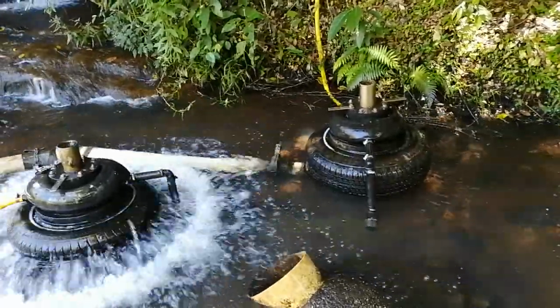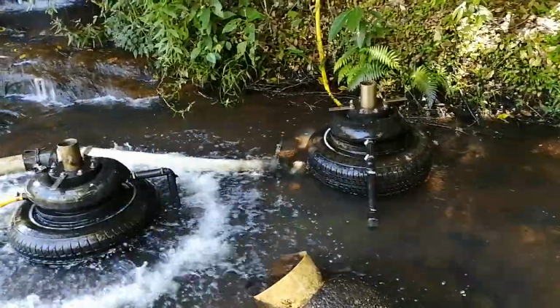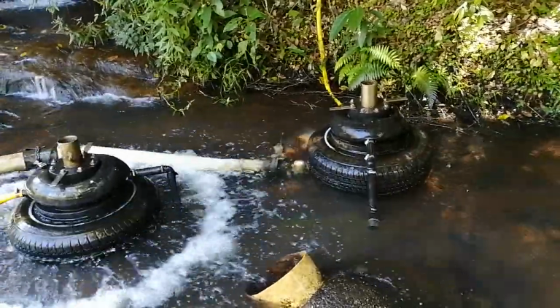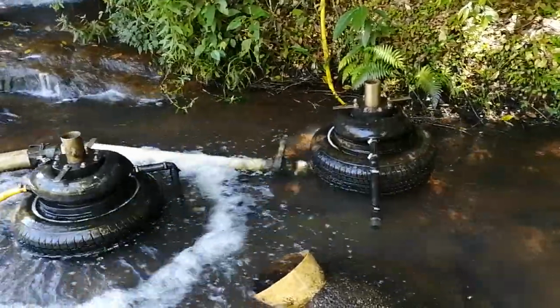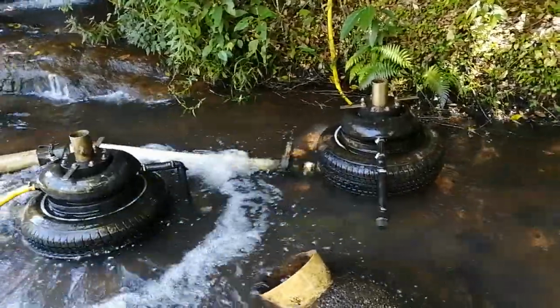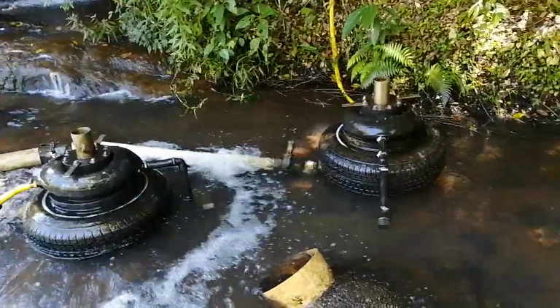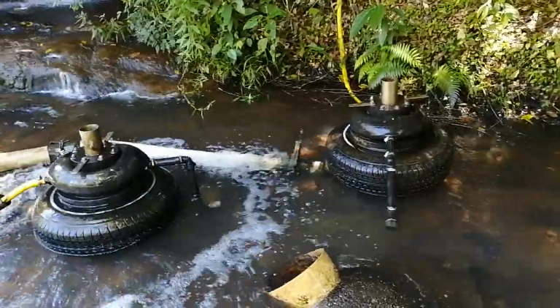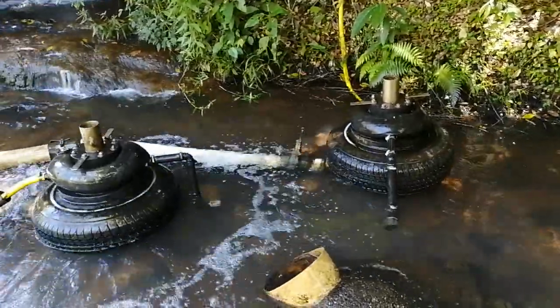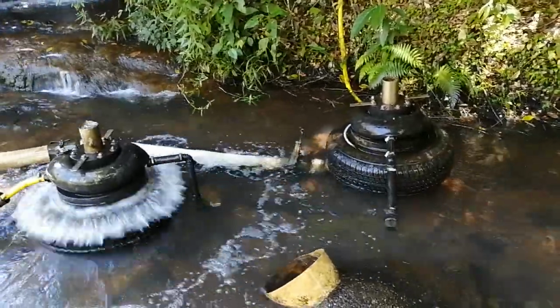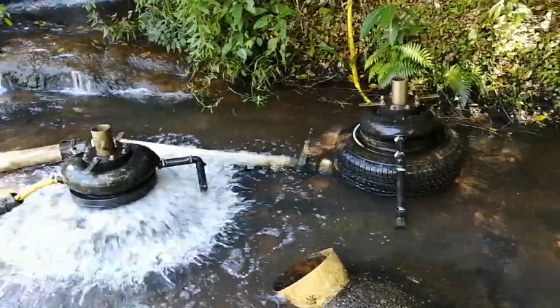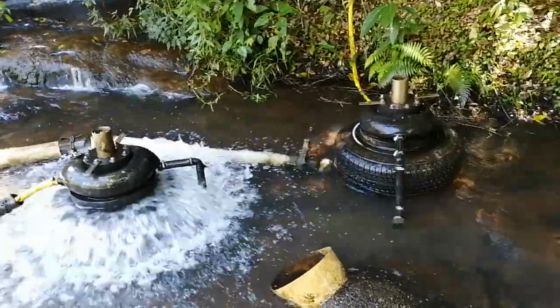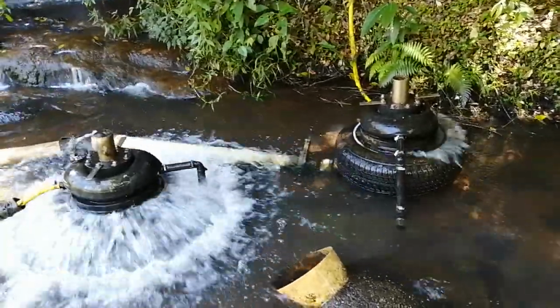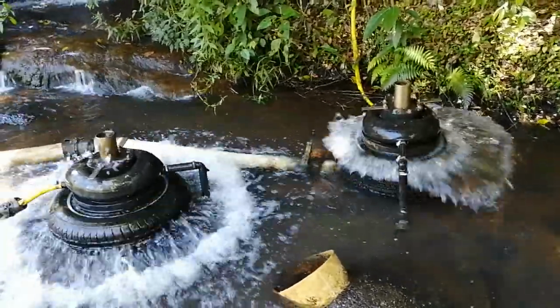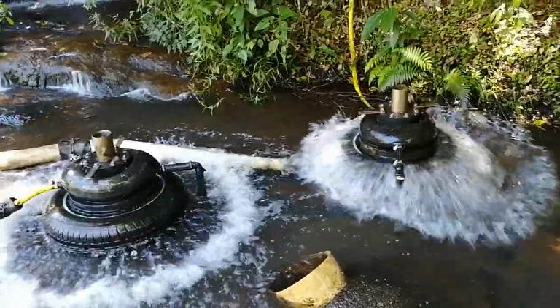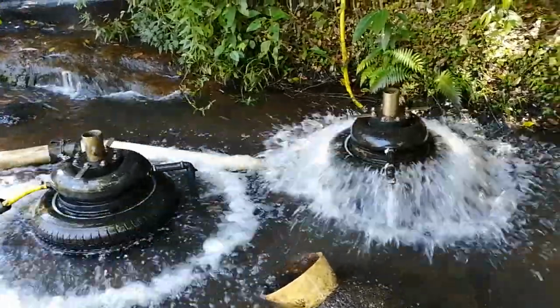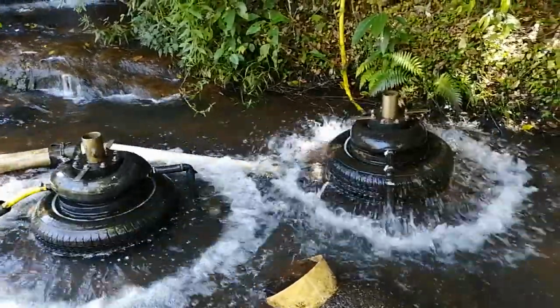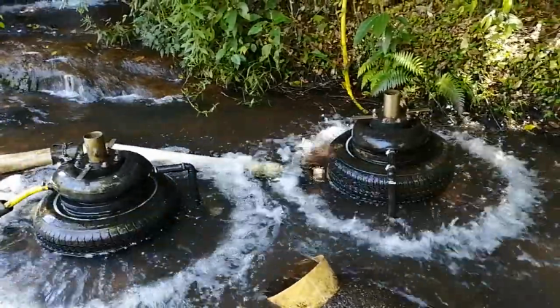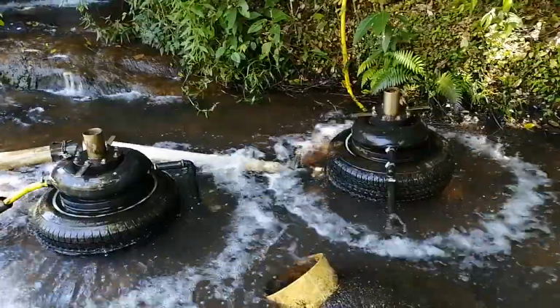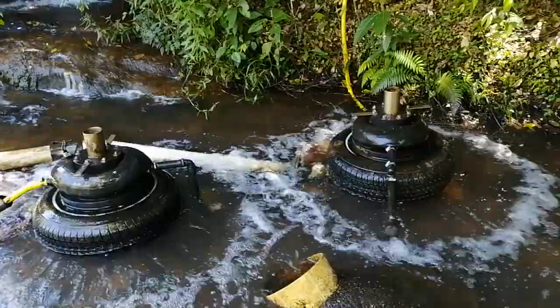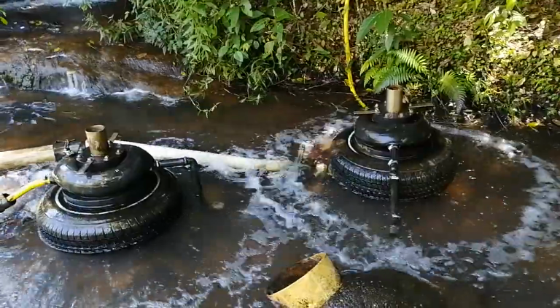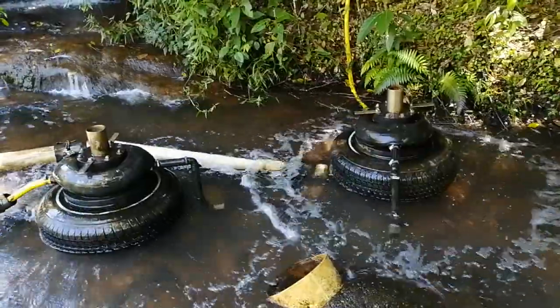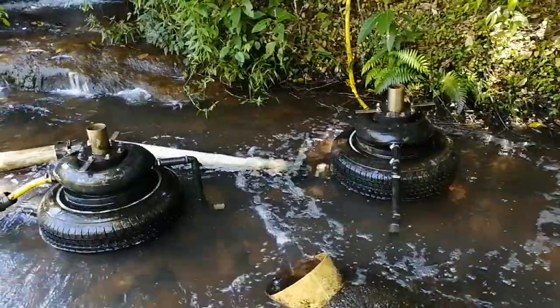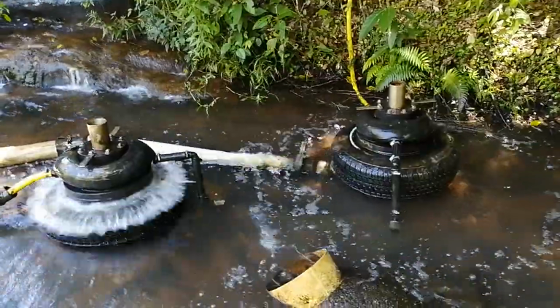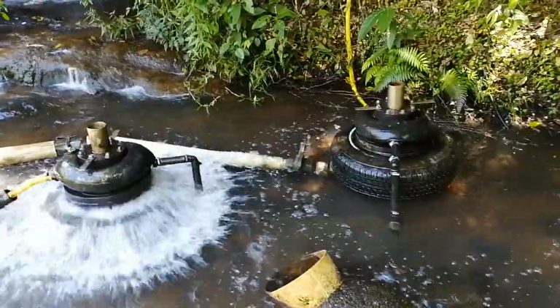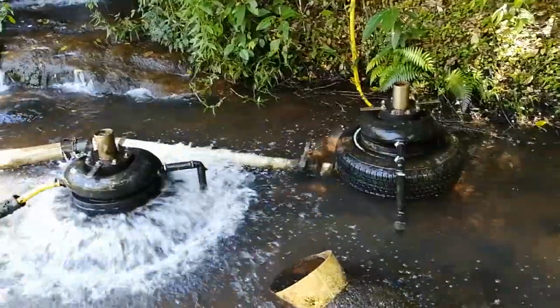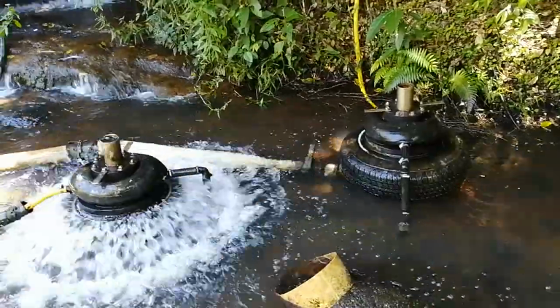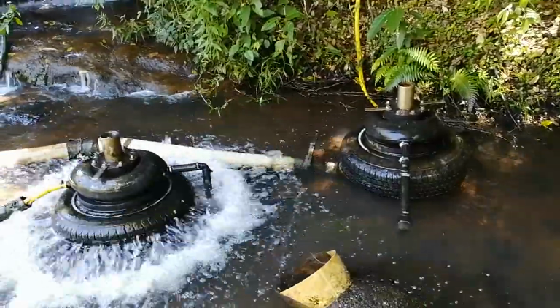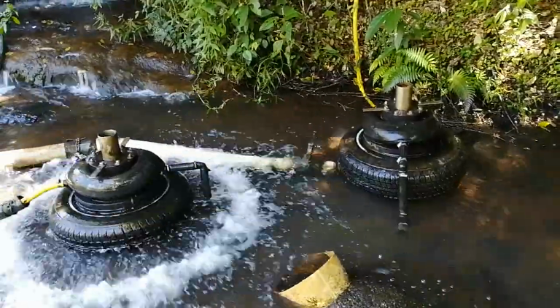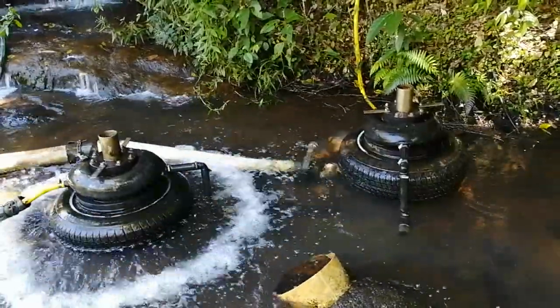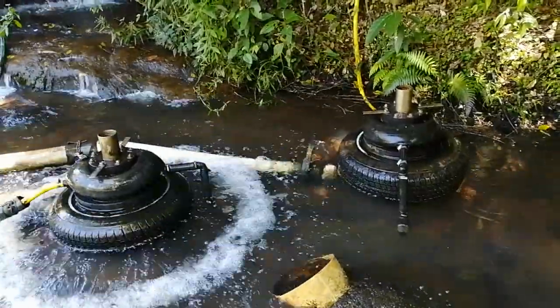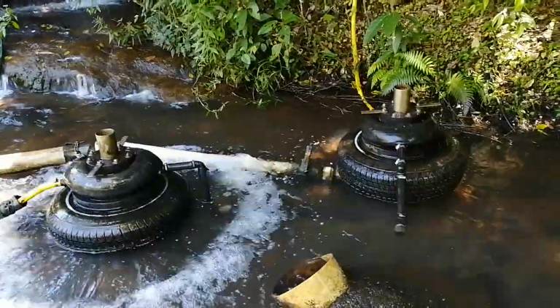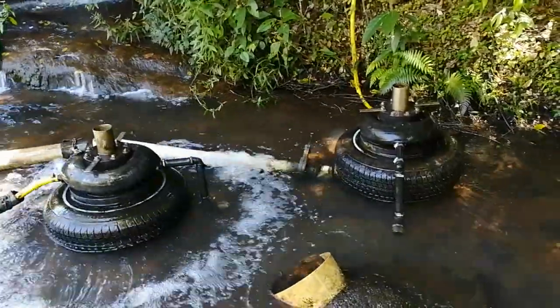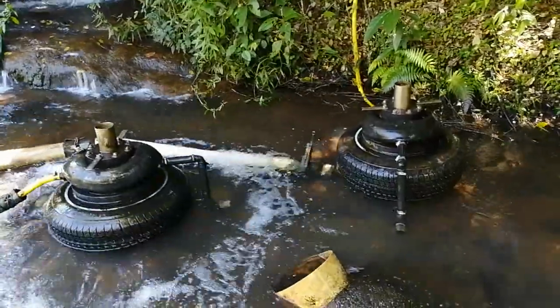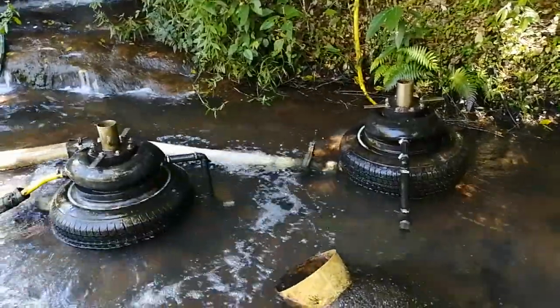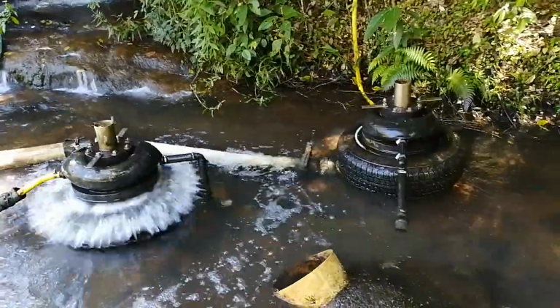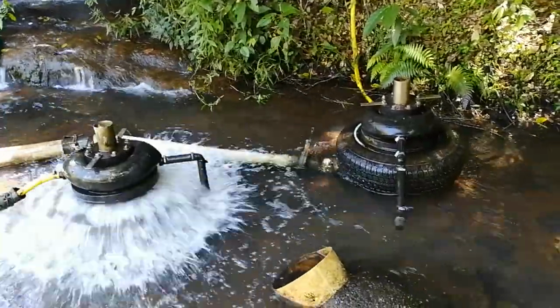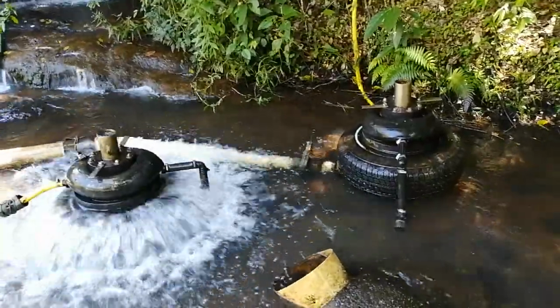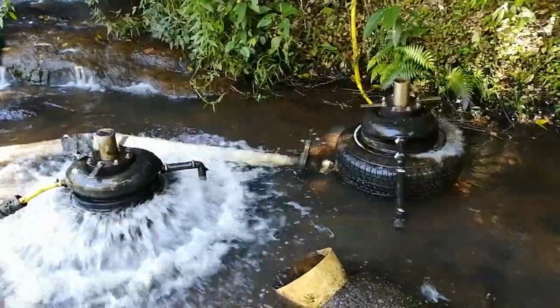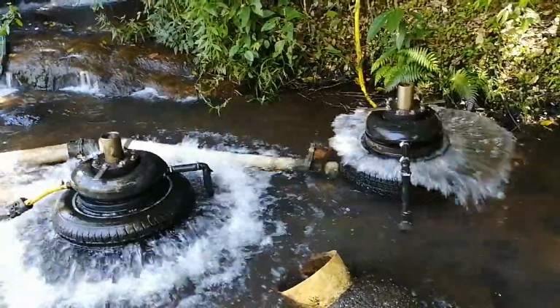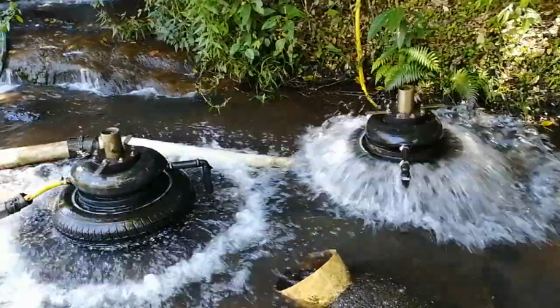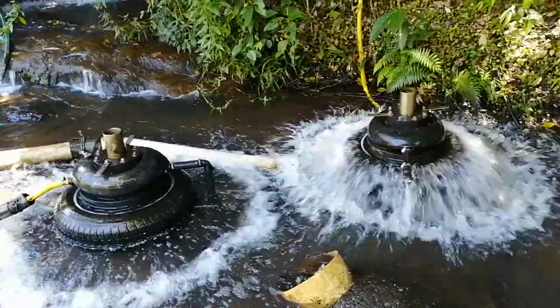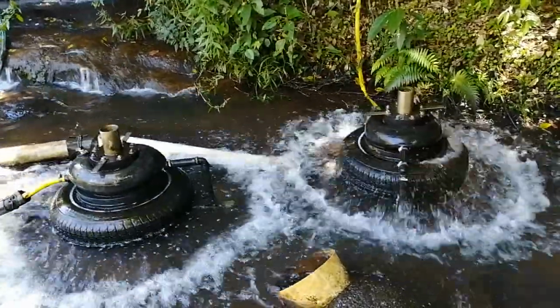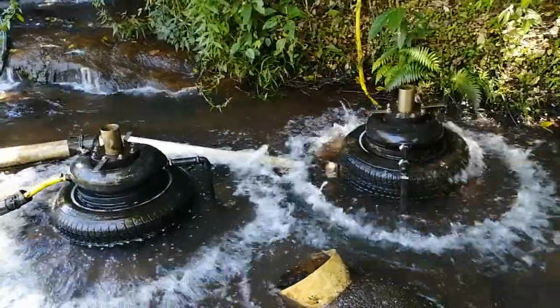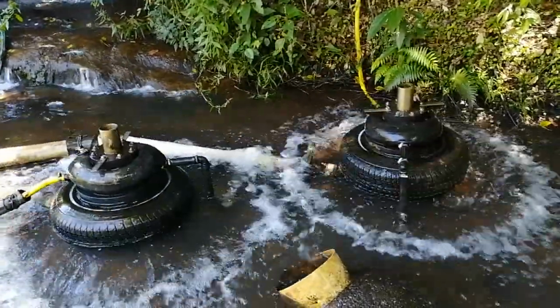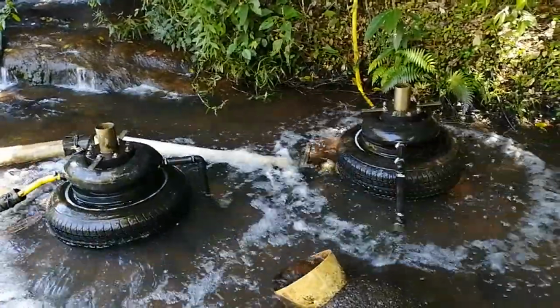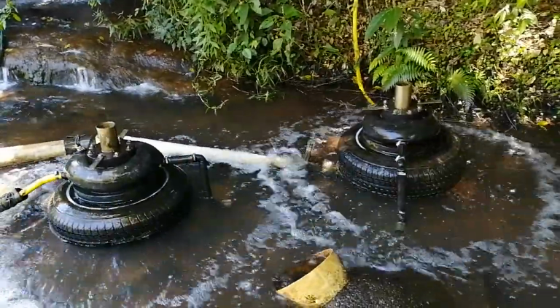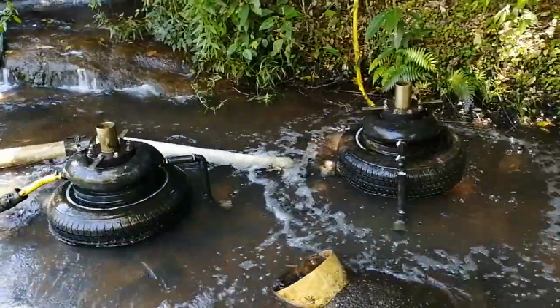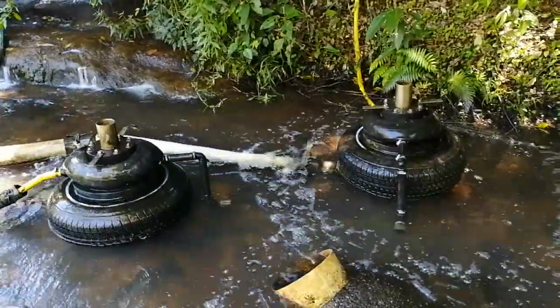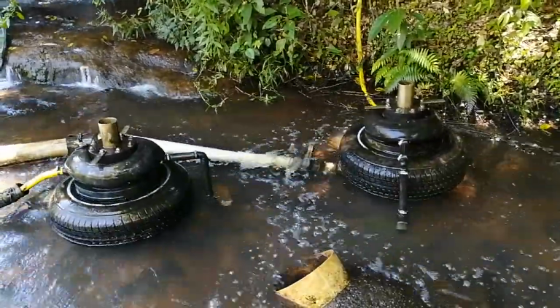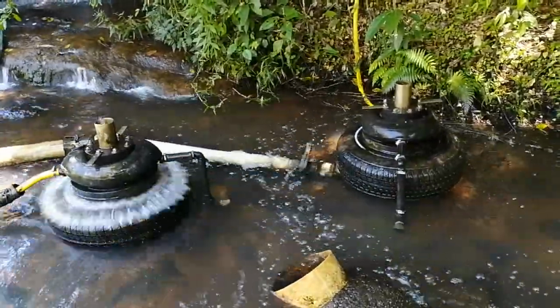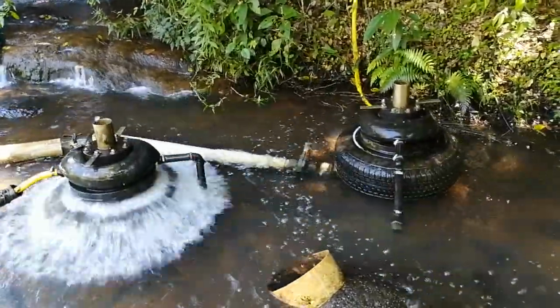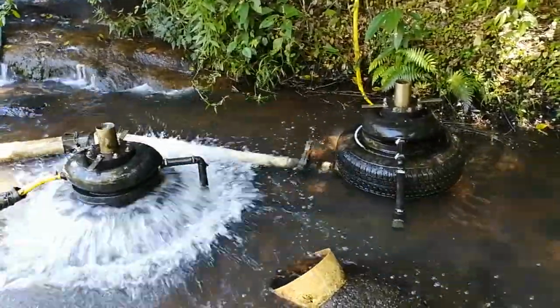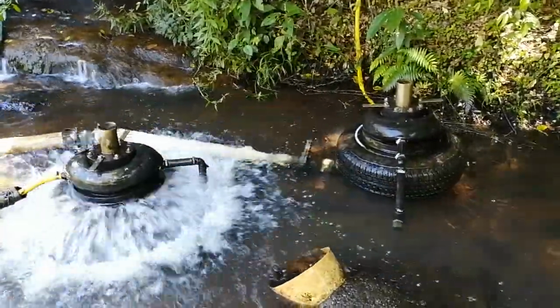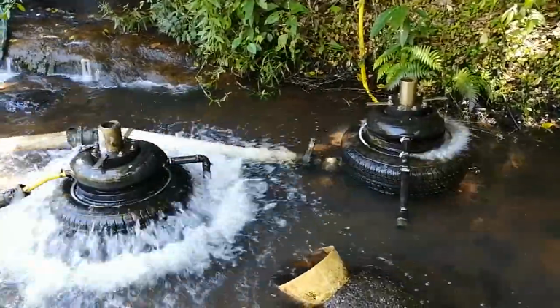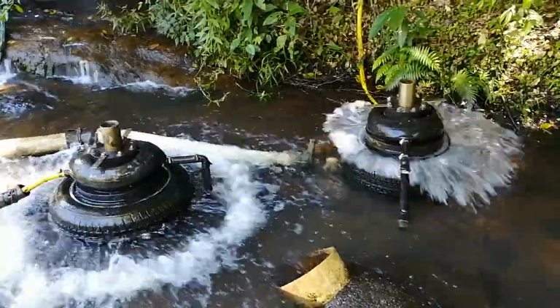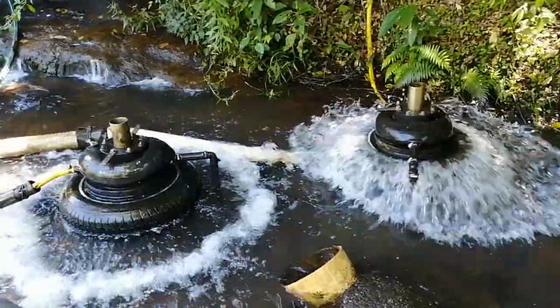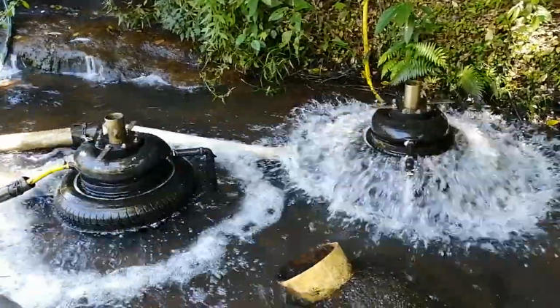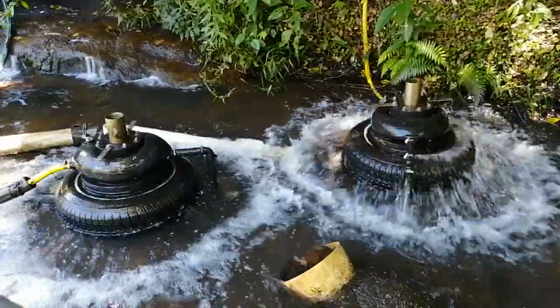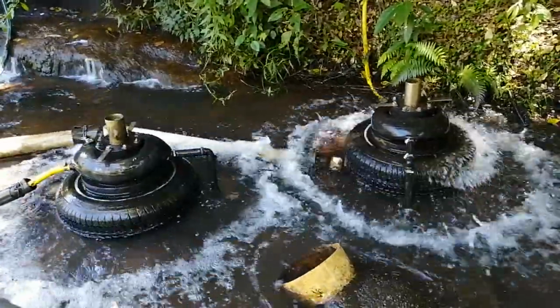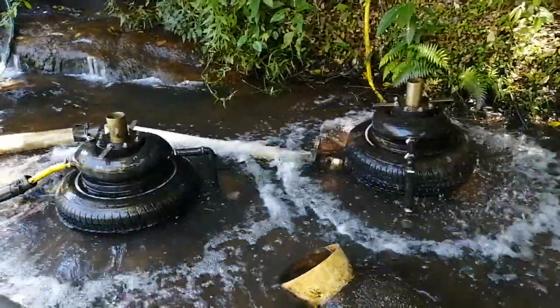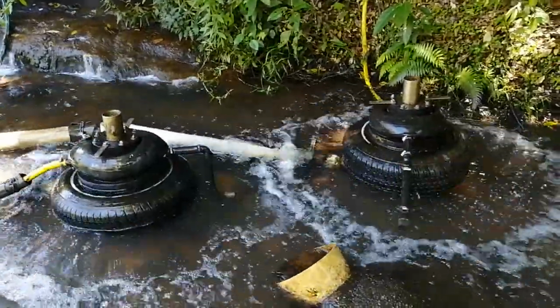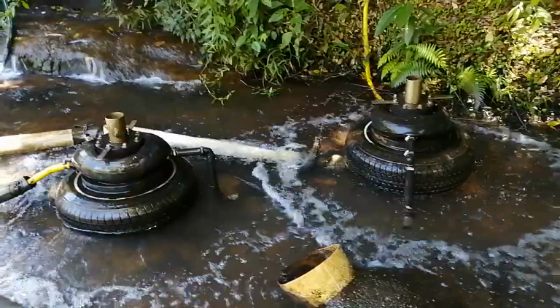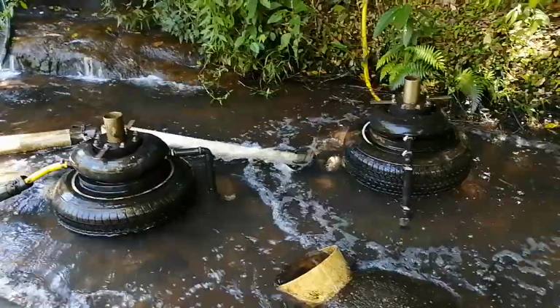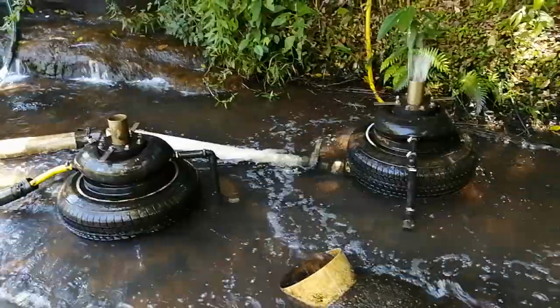But because they're working off the same line, we believe that the output is going to be about 20 to 30 percent less on both pumps.